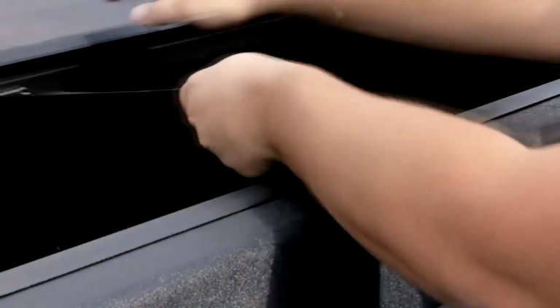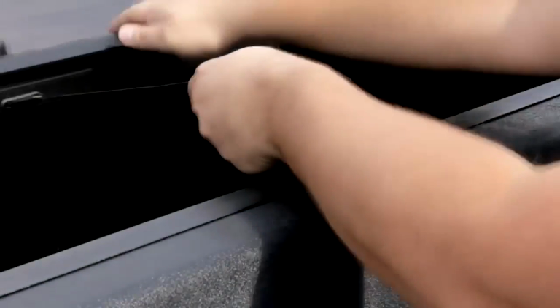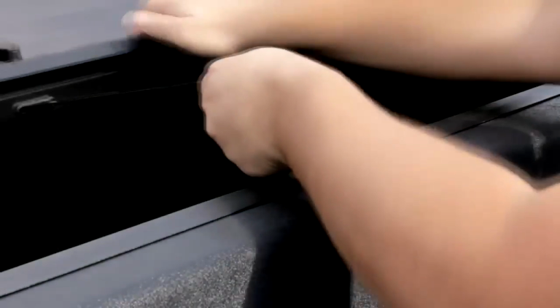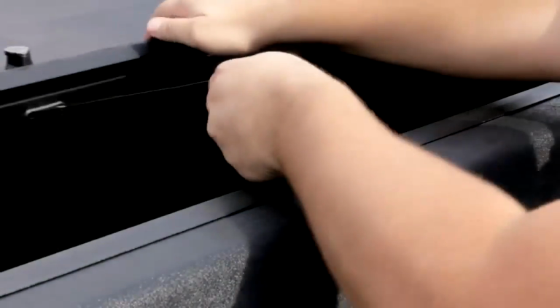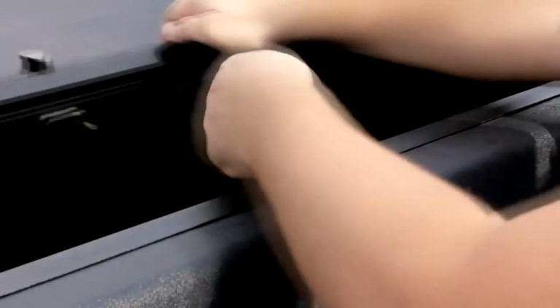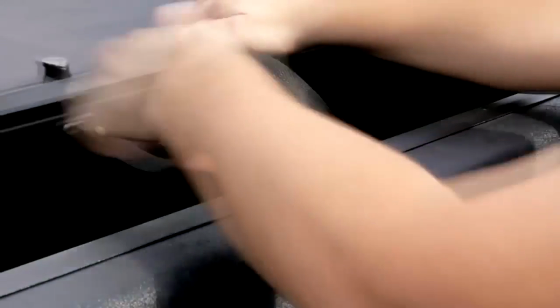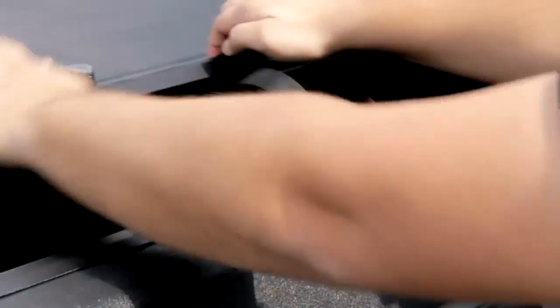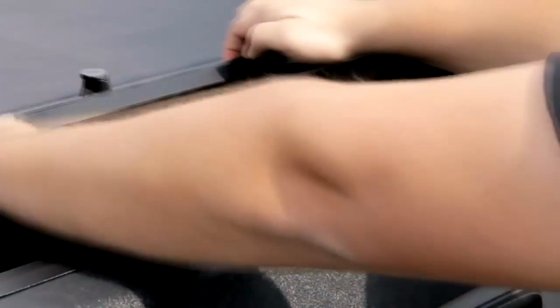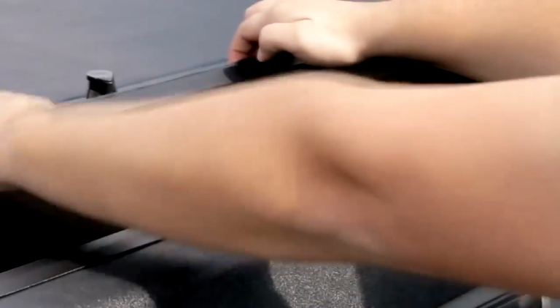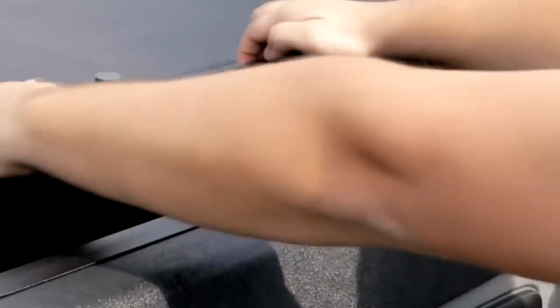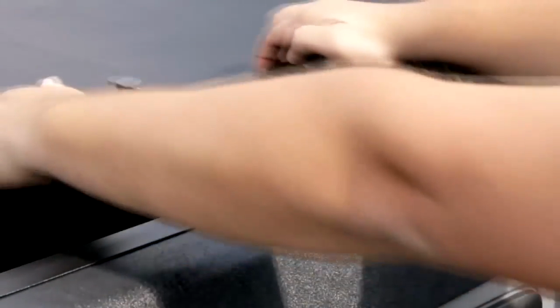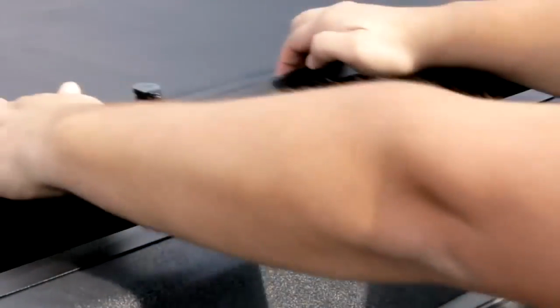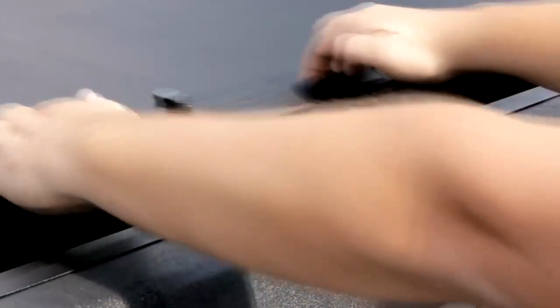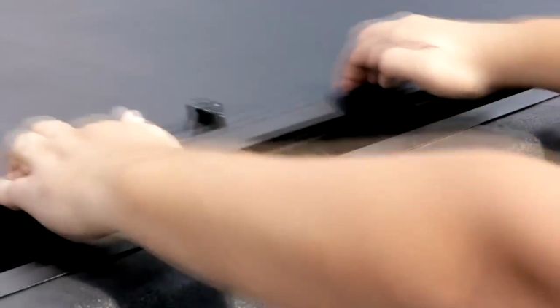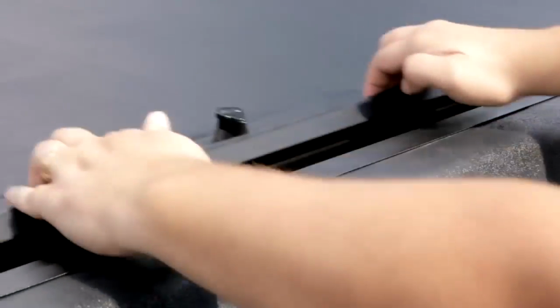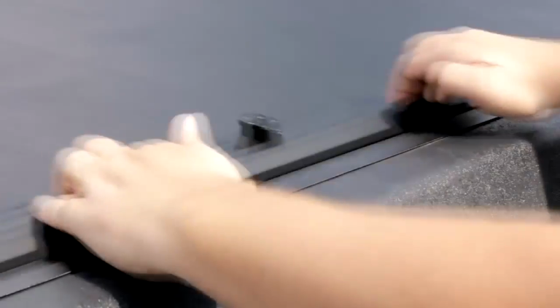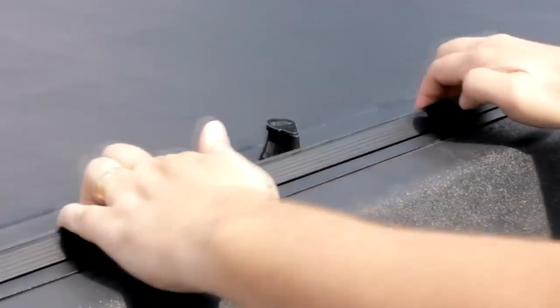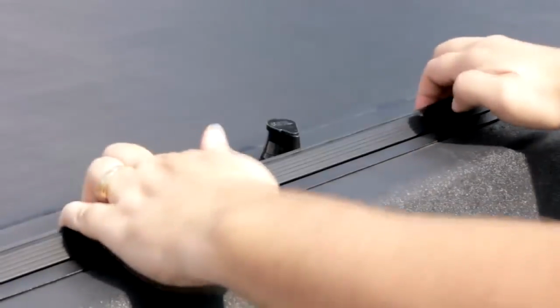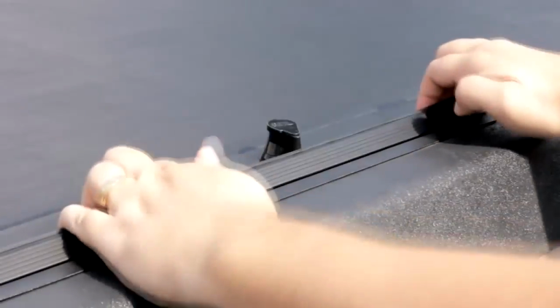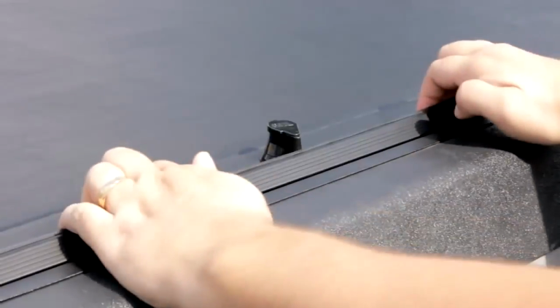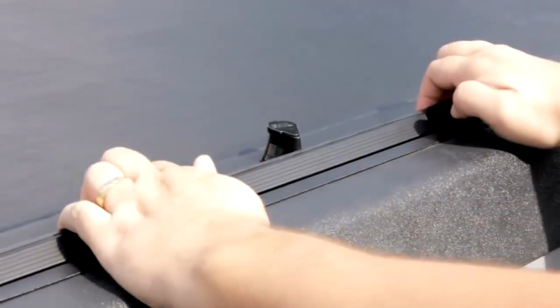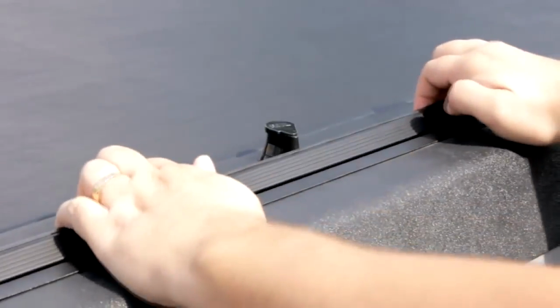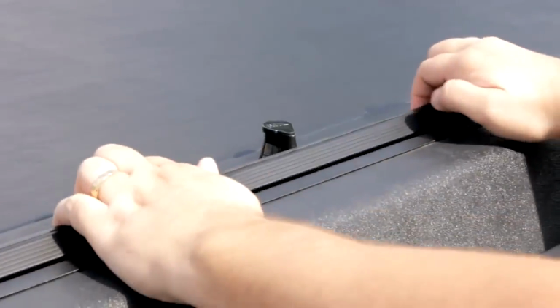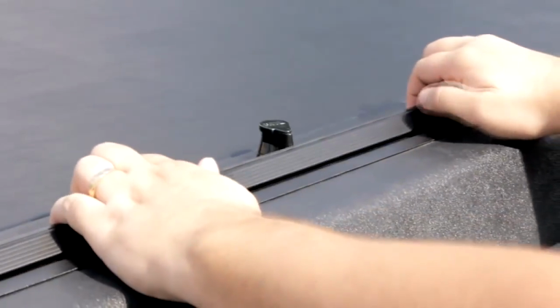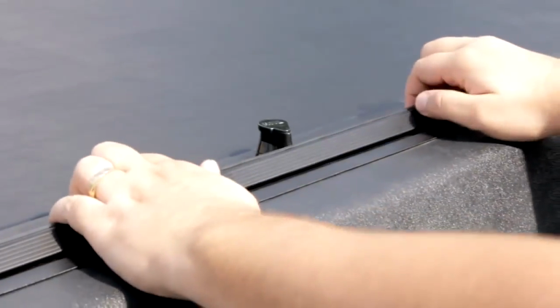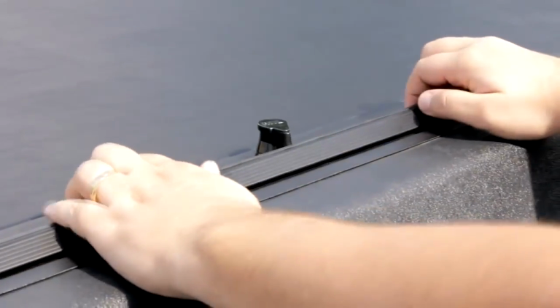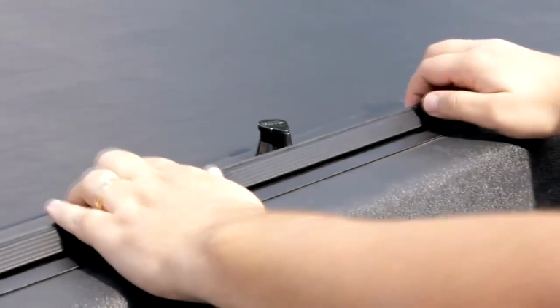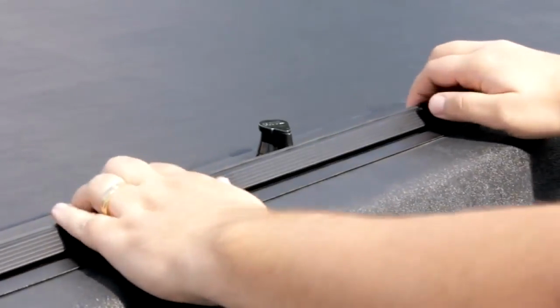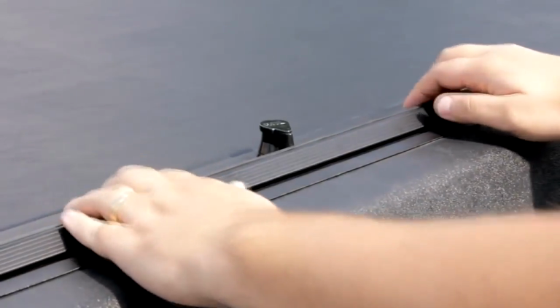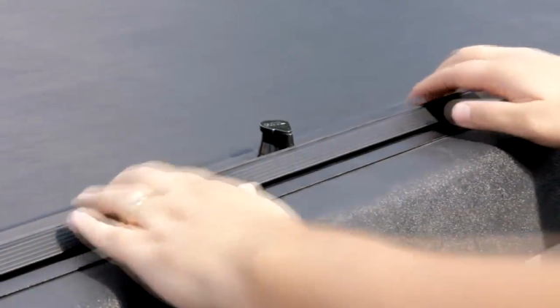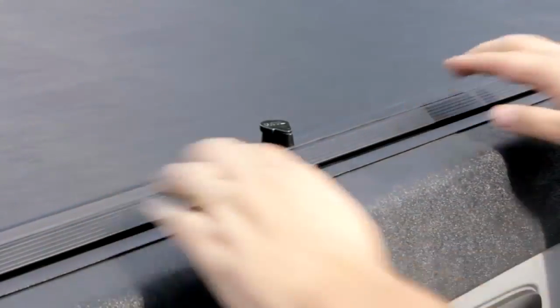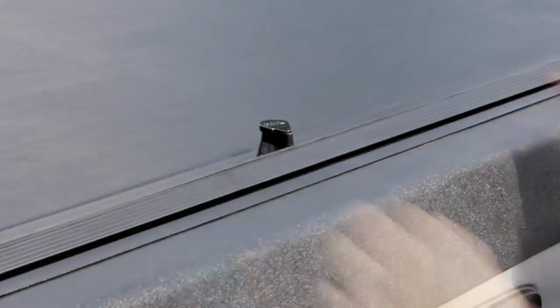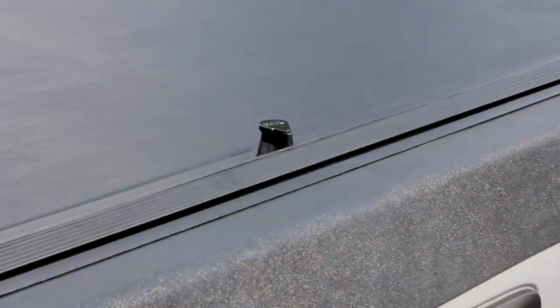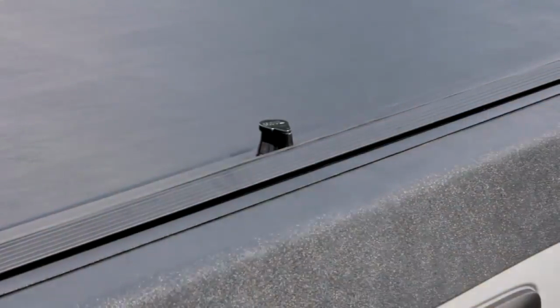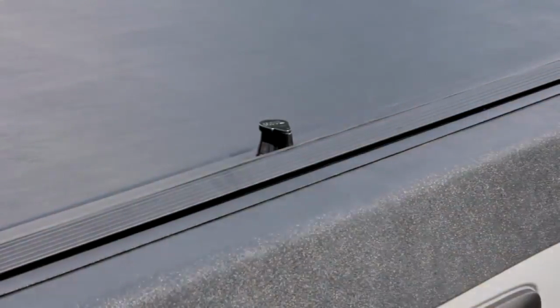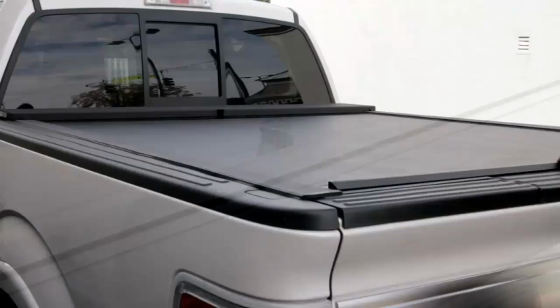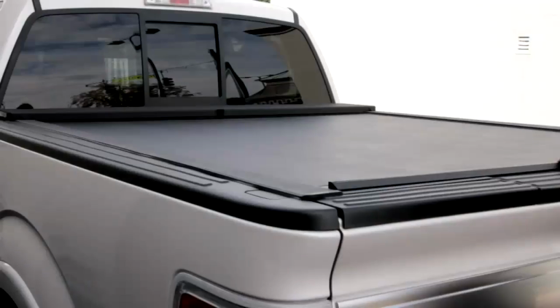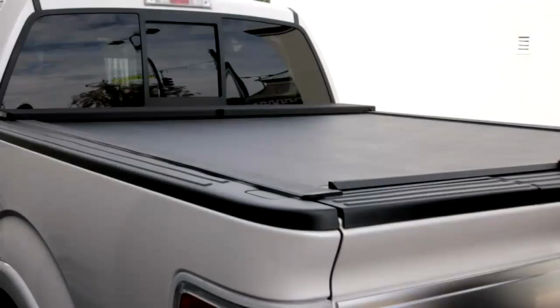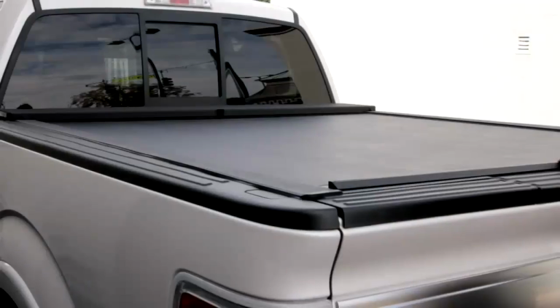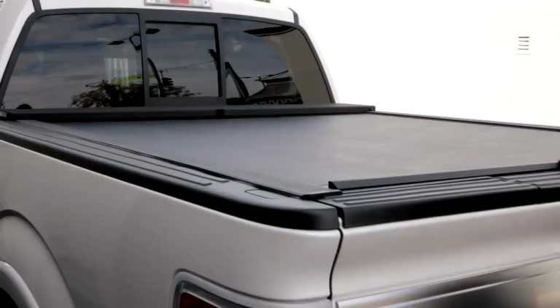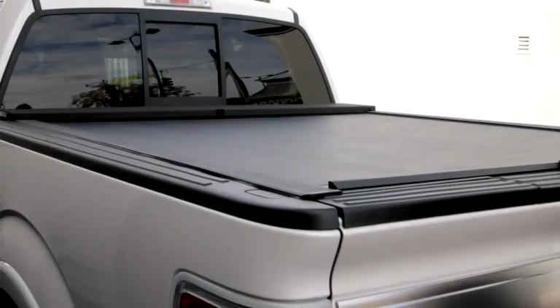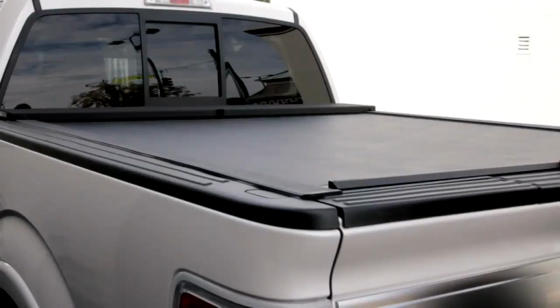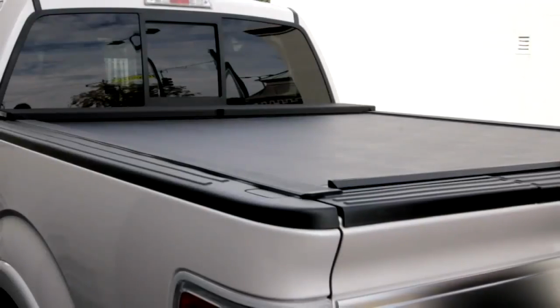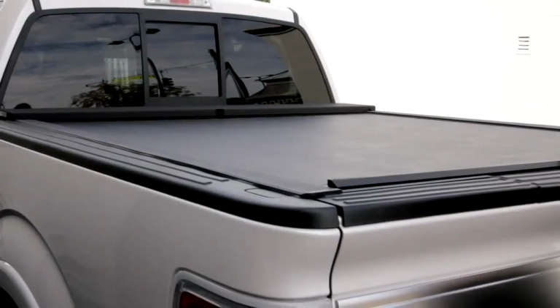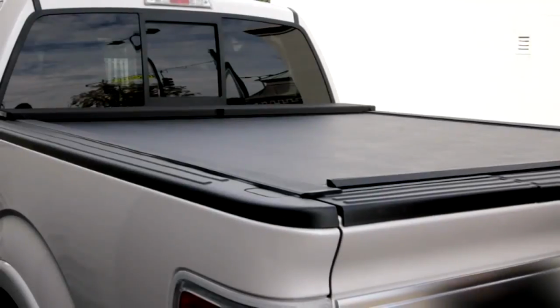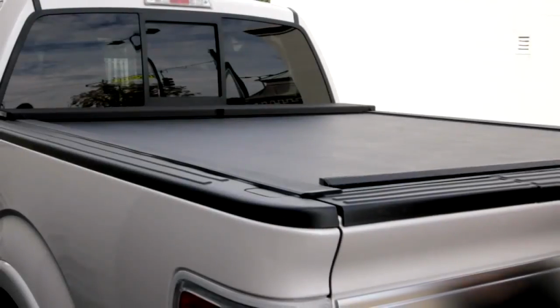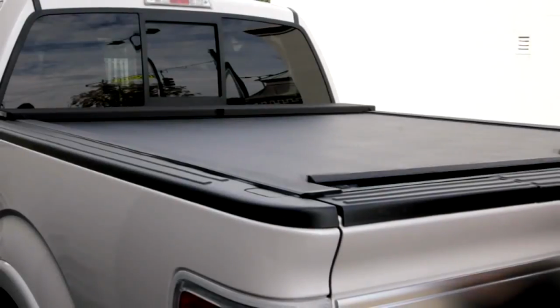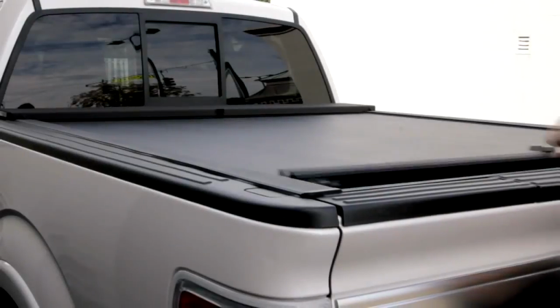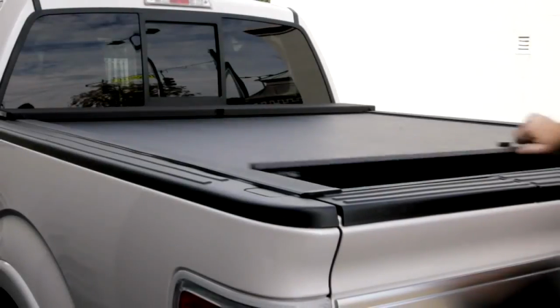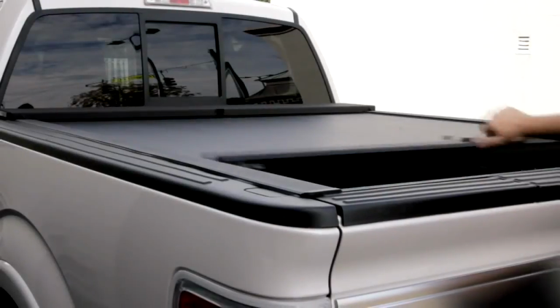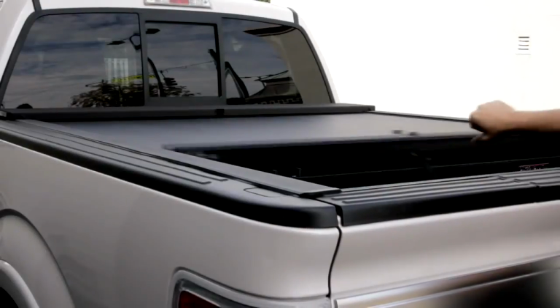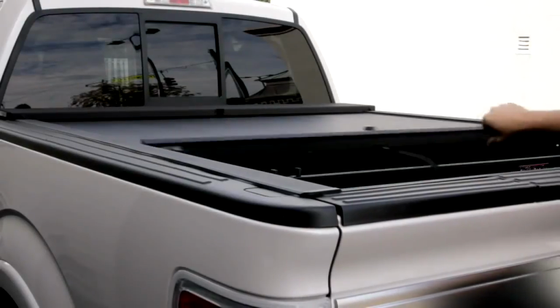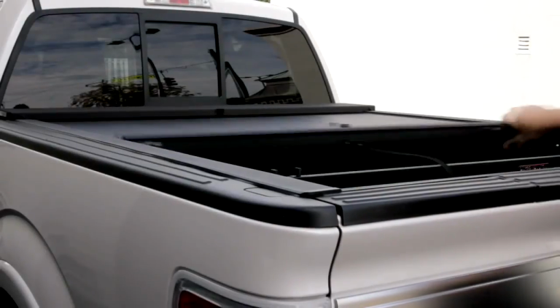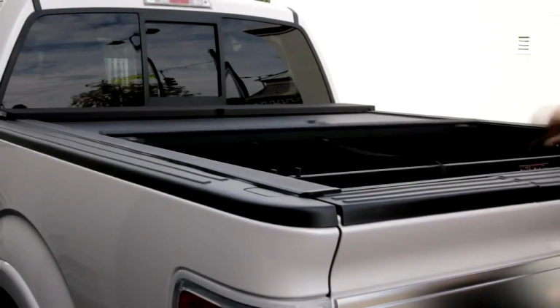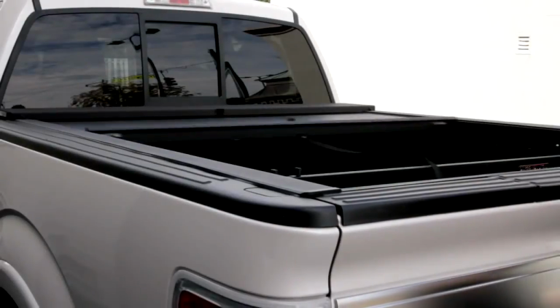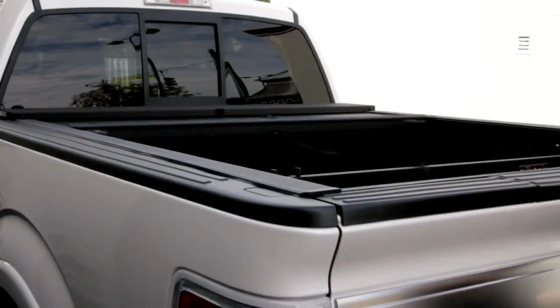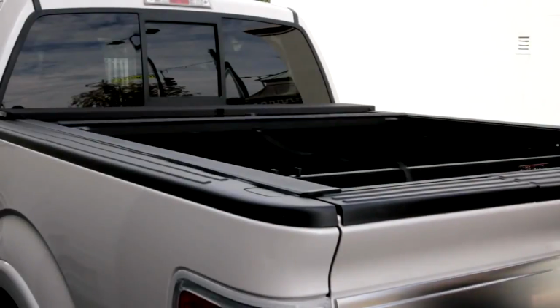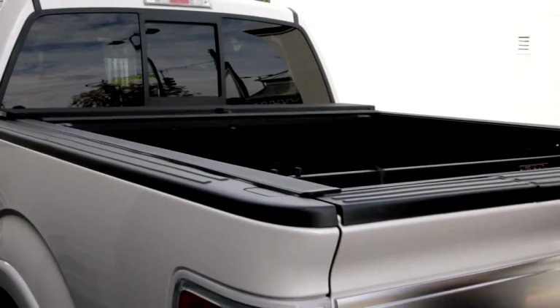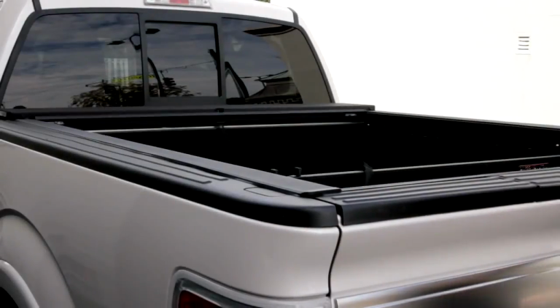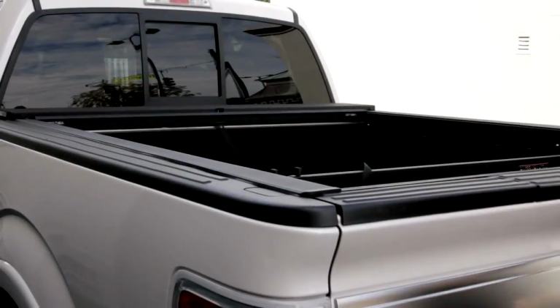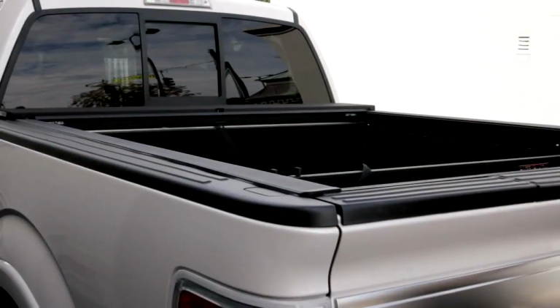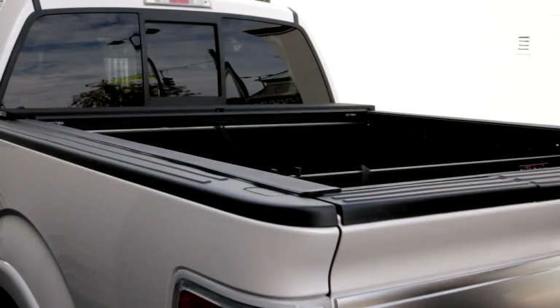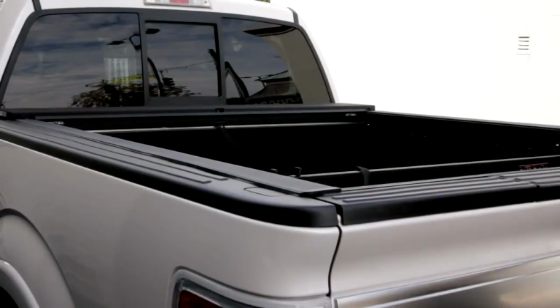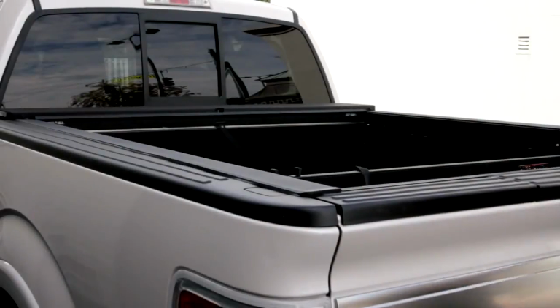That's the freedom of Roll and Lock — maximum security when you want it, and when you don't need it, it's out of your way in seconds.